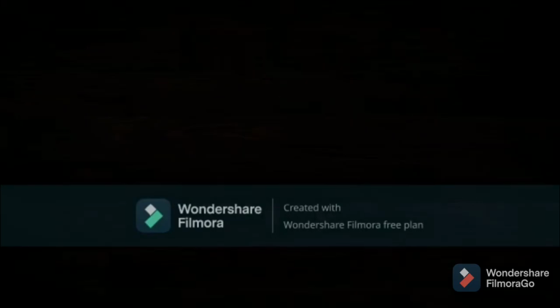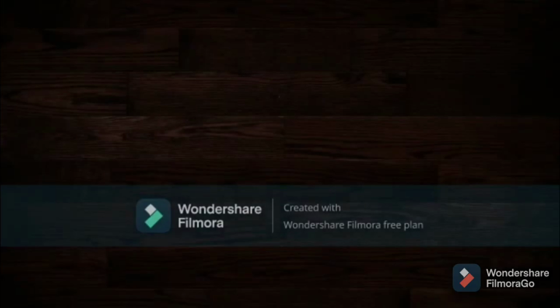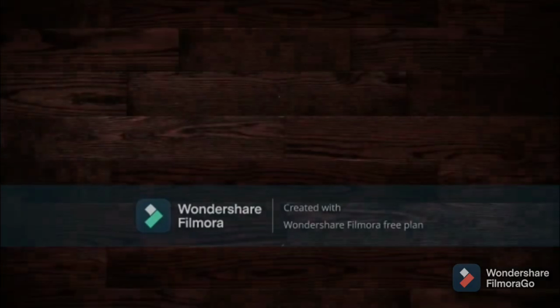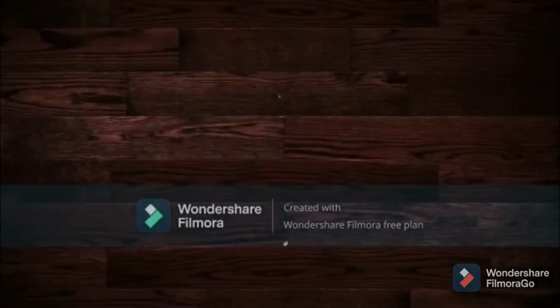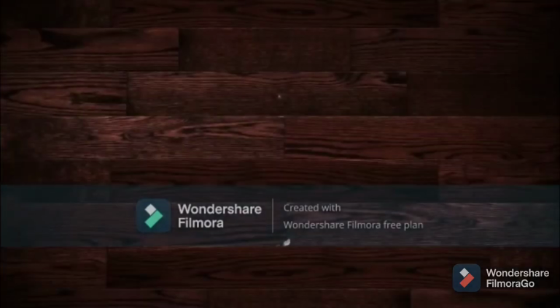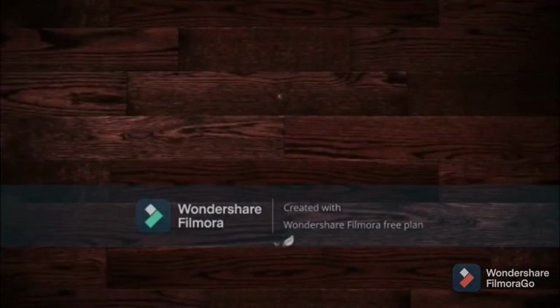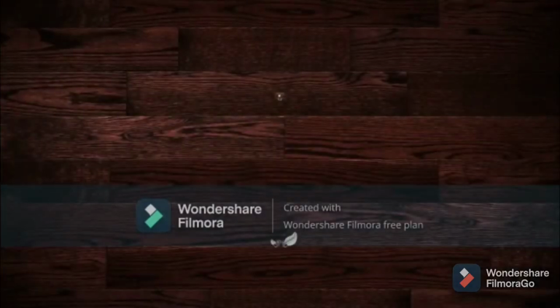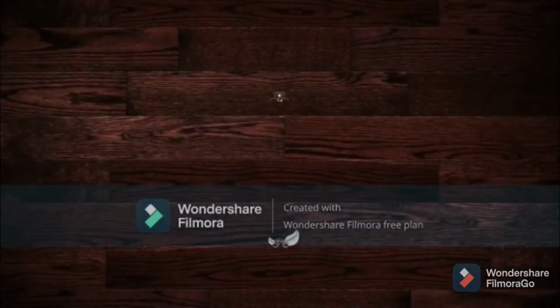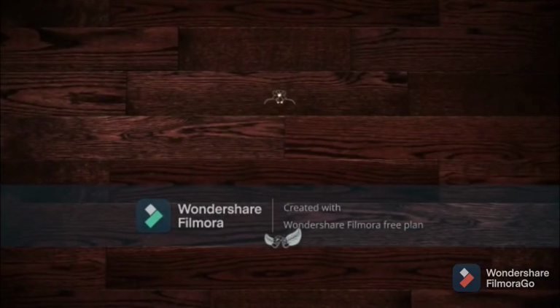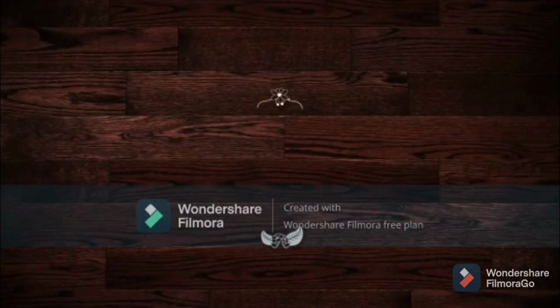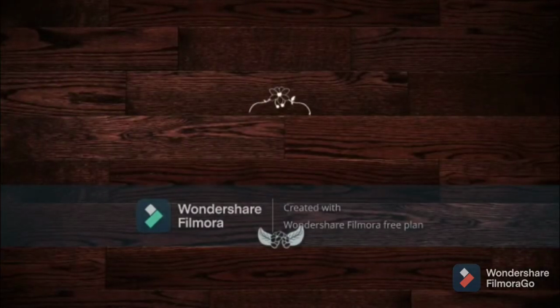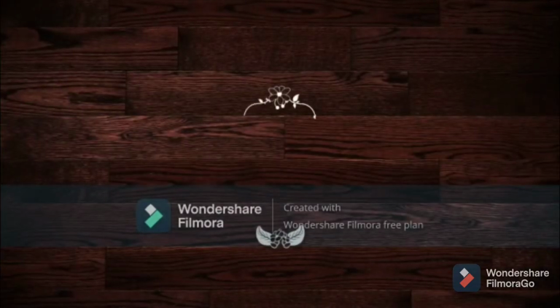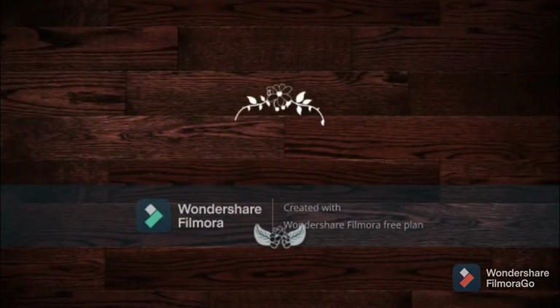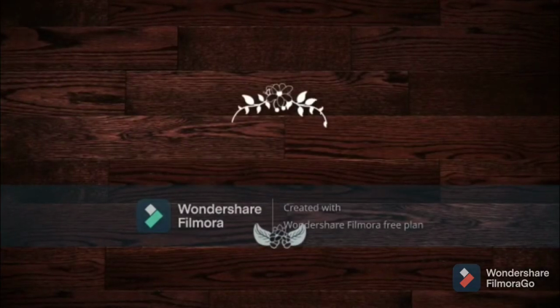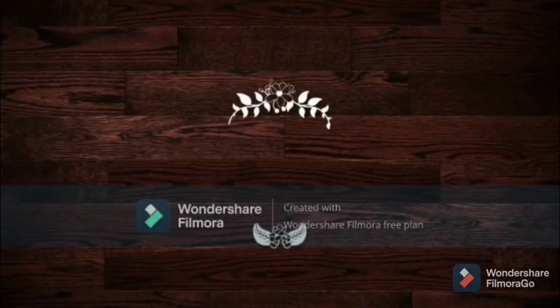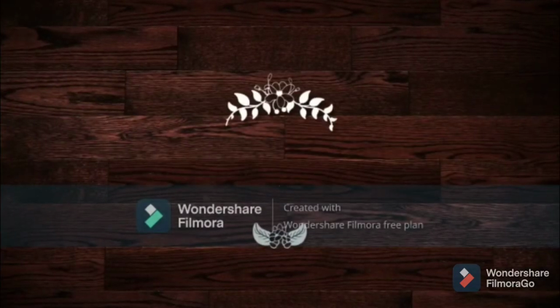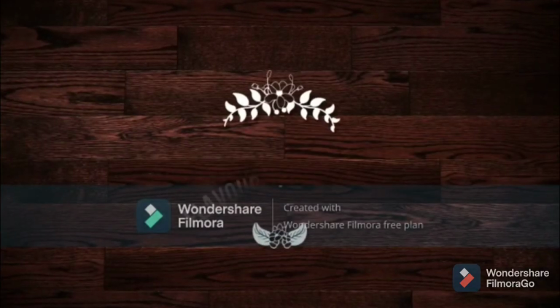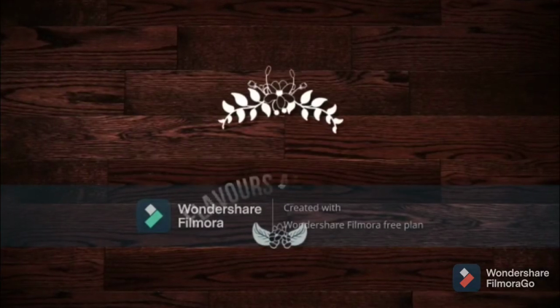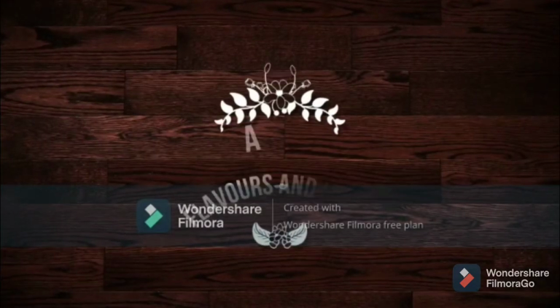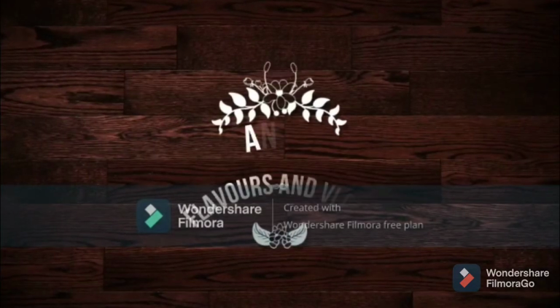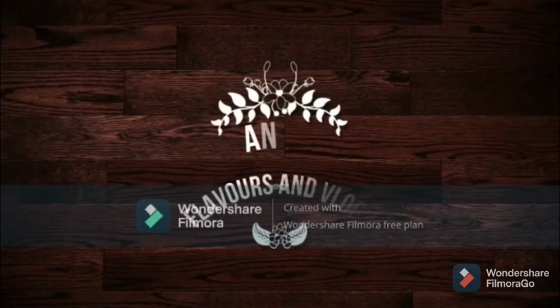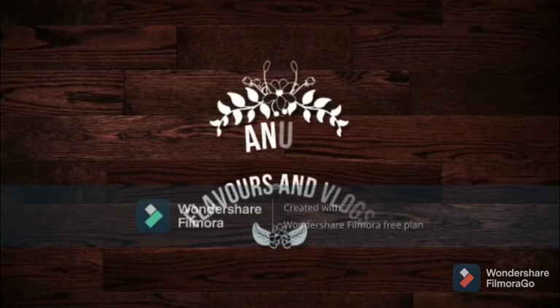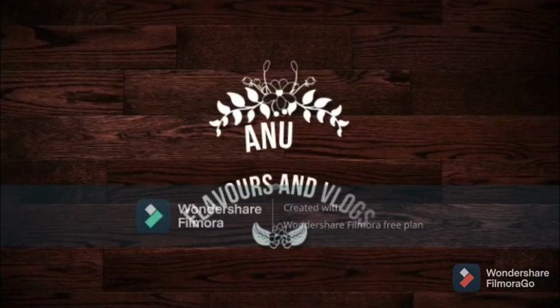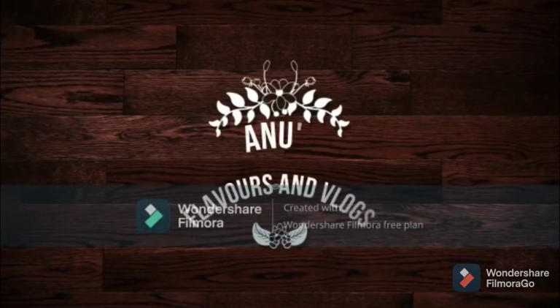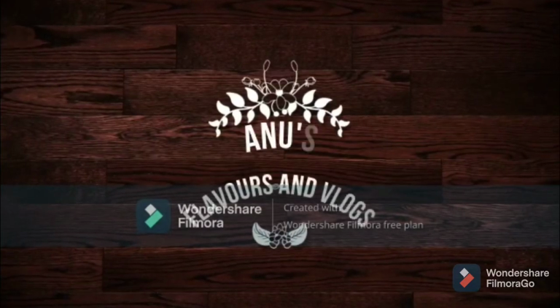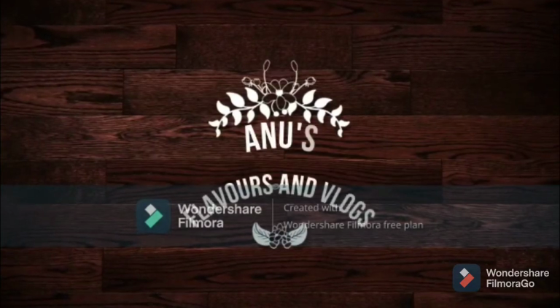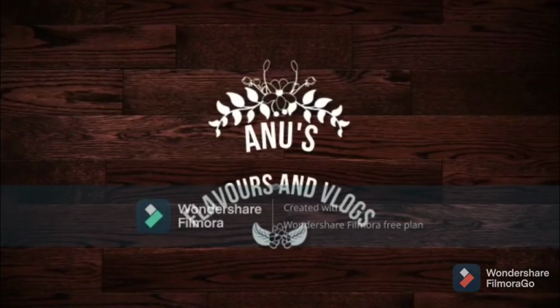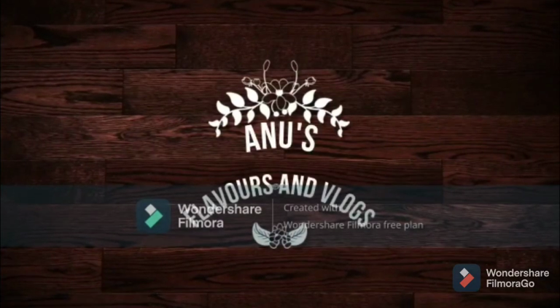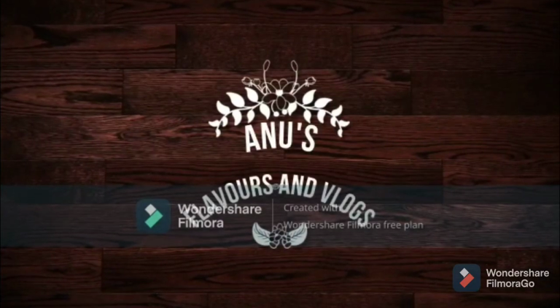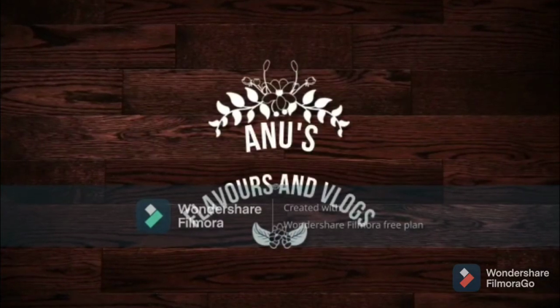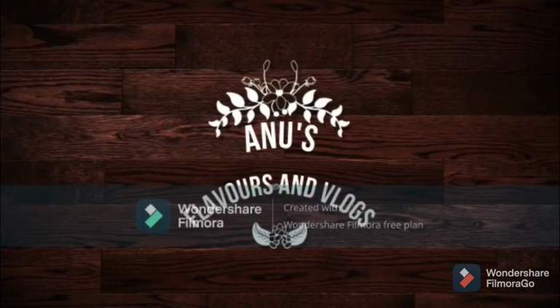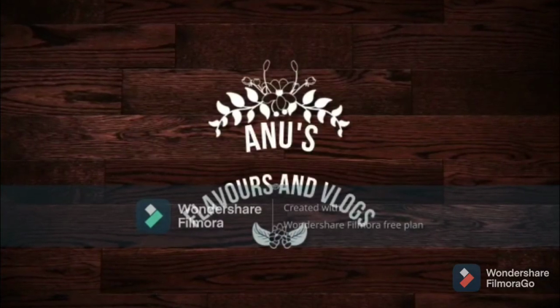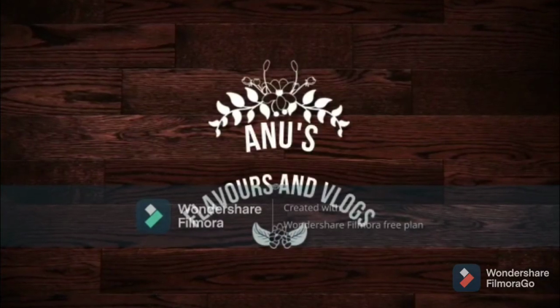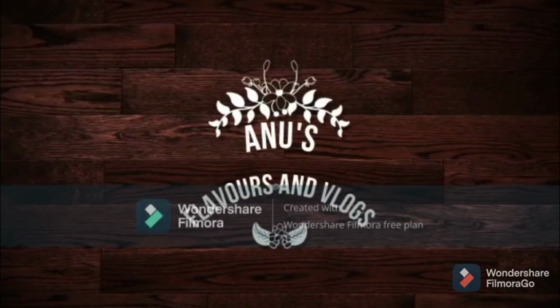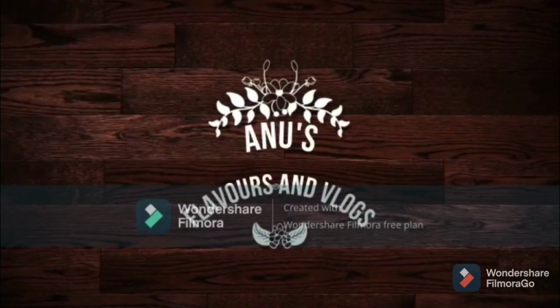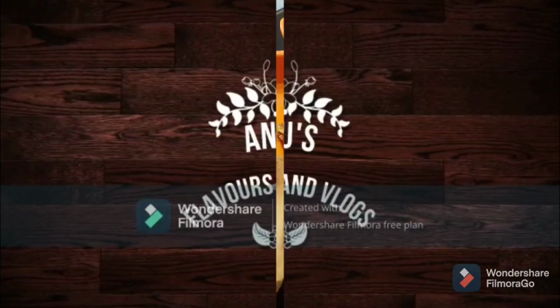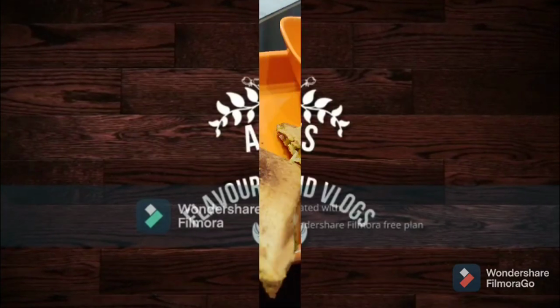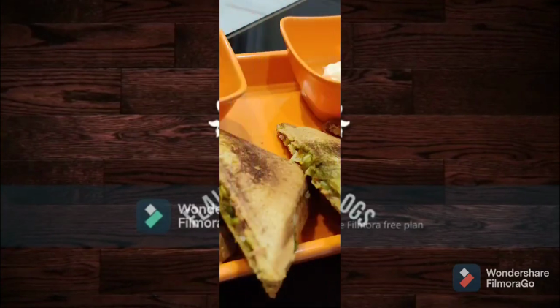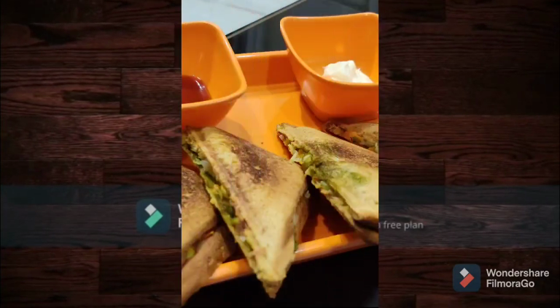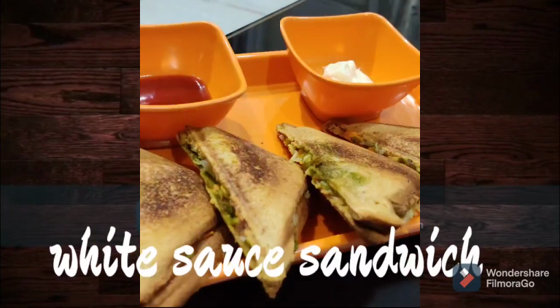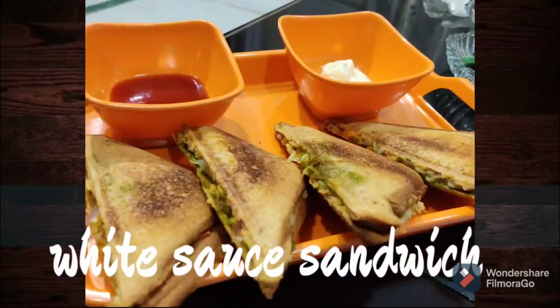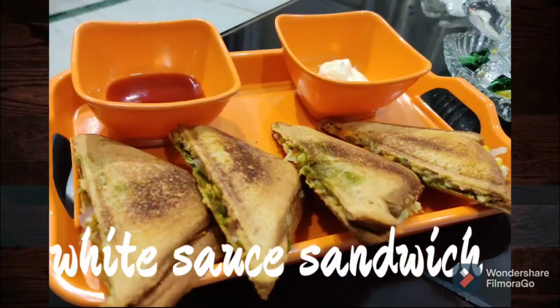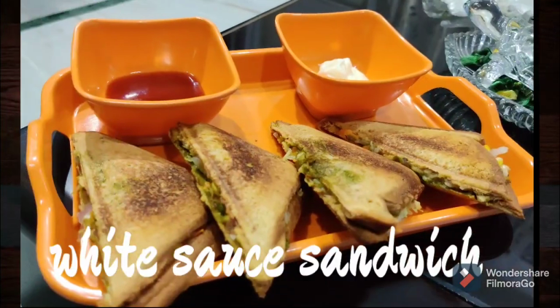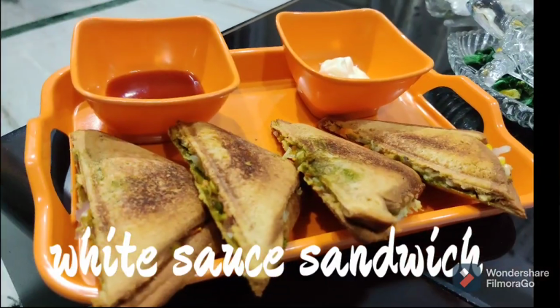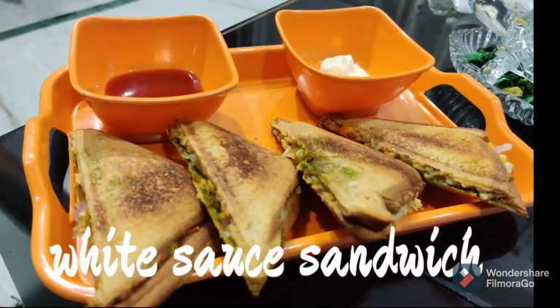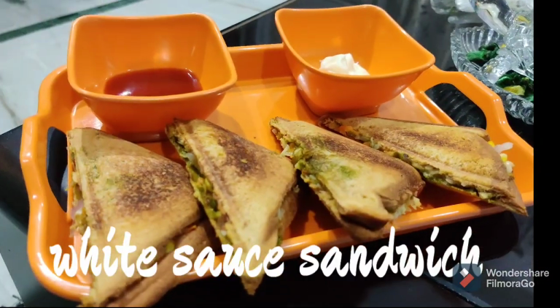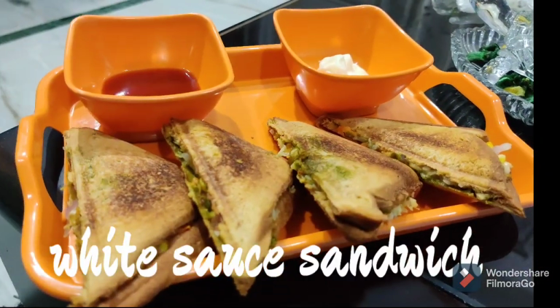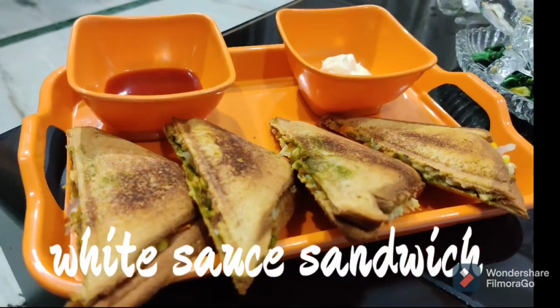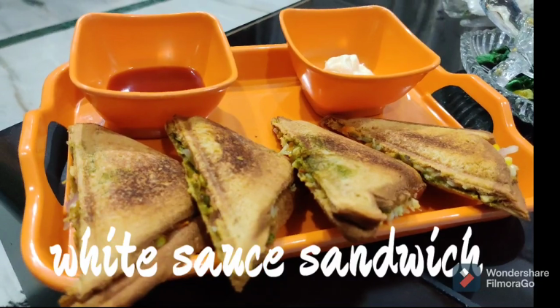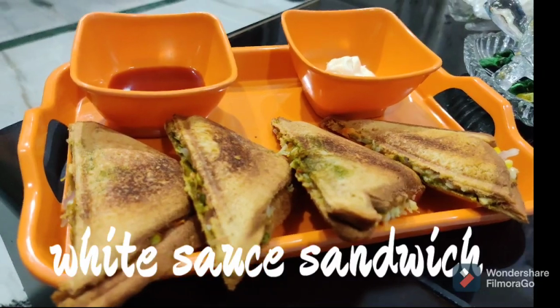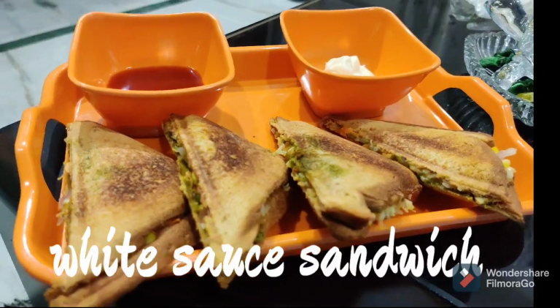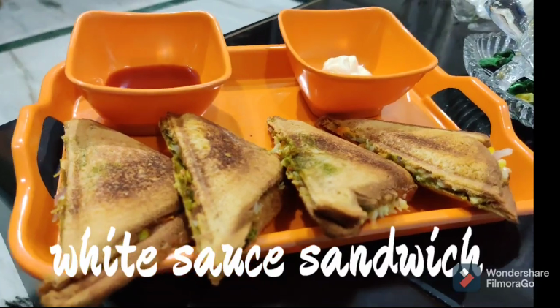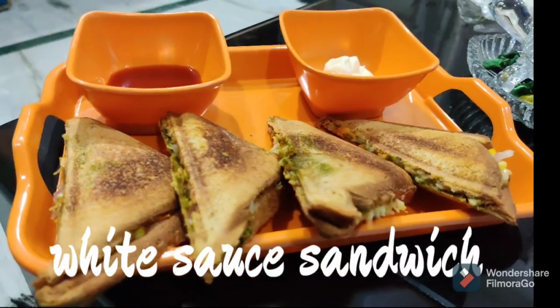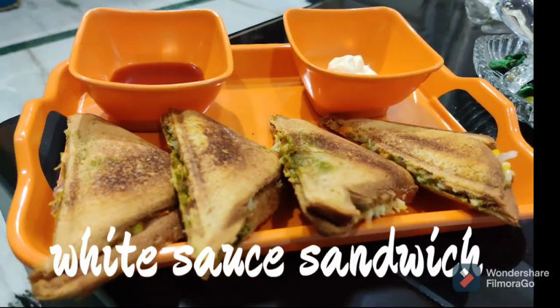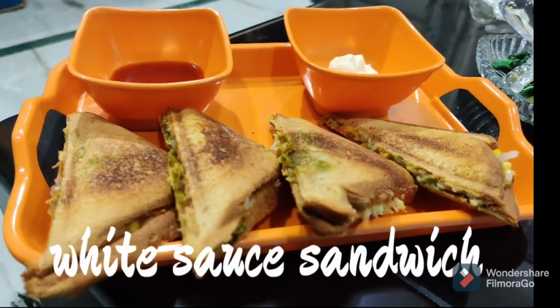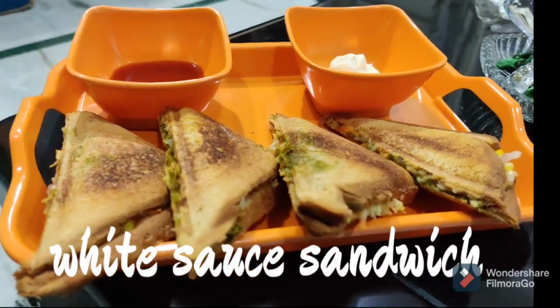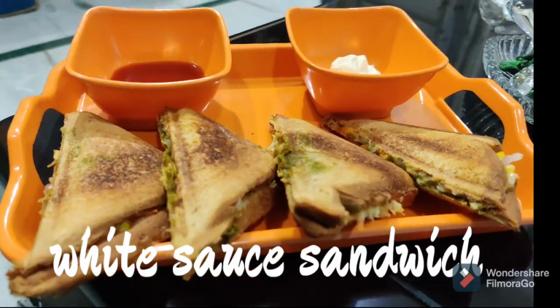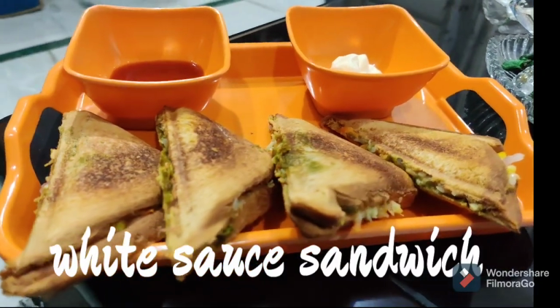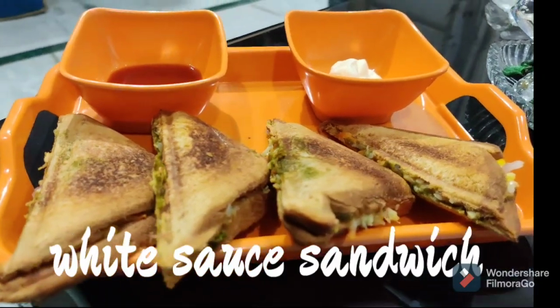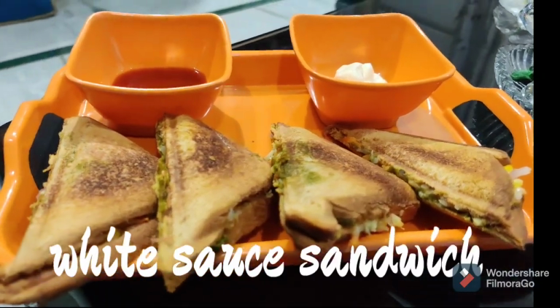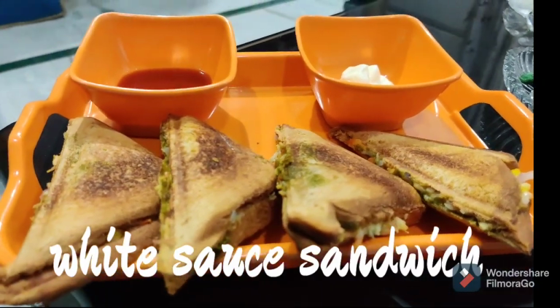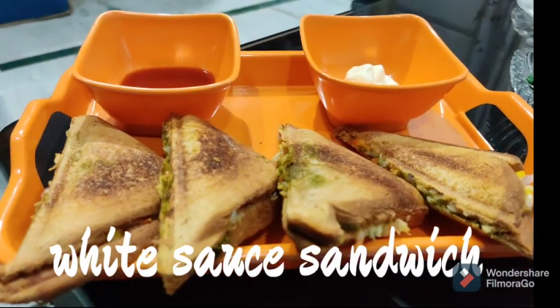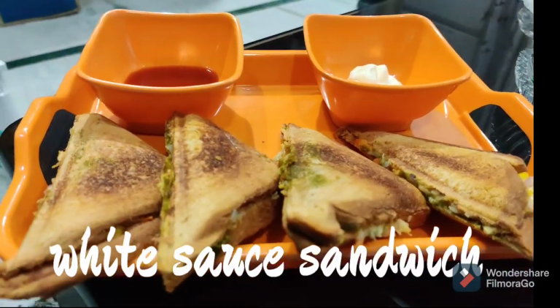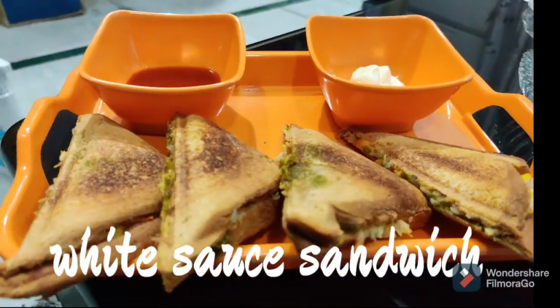Hi, welcome to Anu's Flavors and Vlogs. I'm going to show you a yummy, tasty white sauce sandwich.